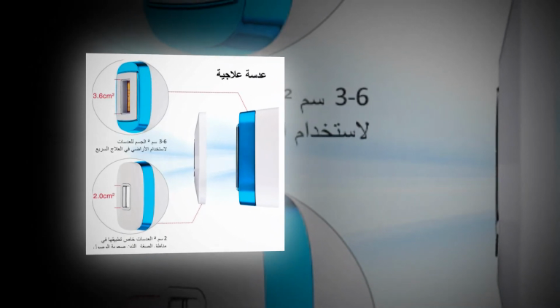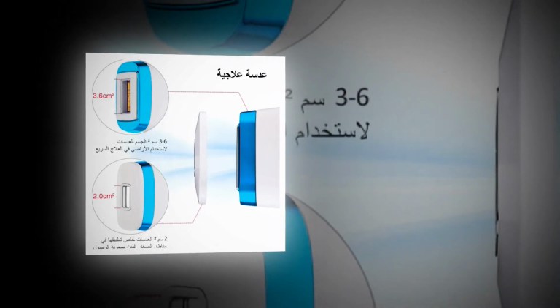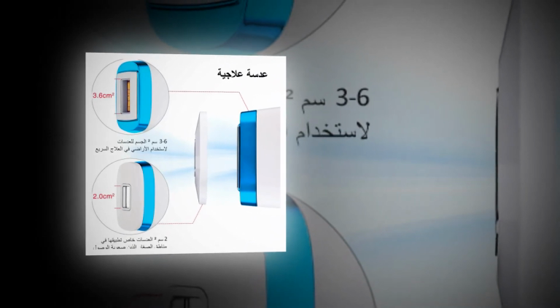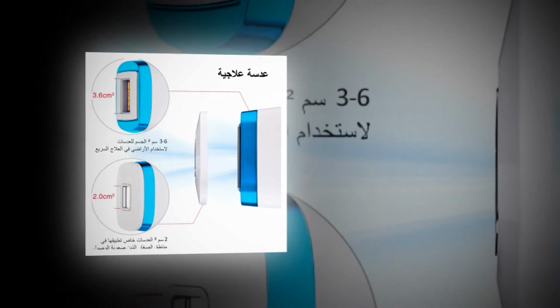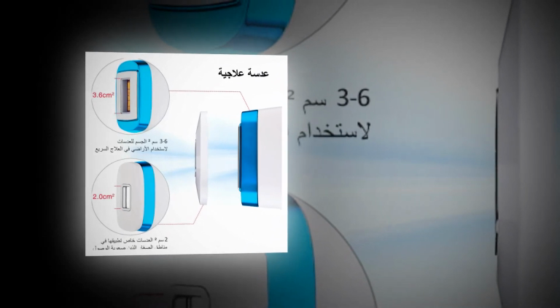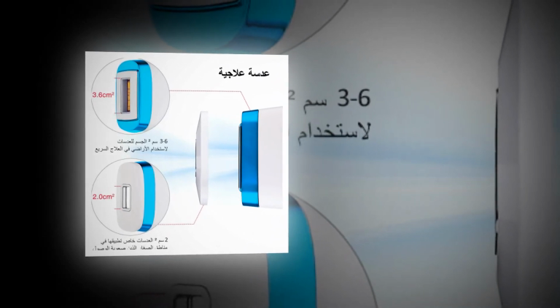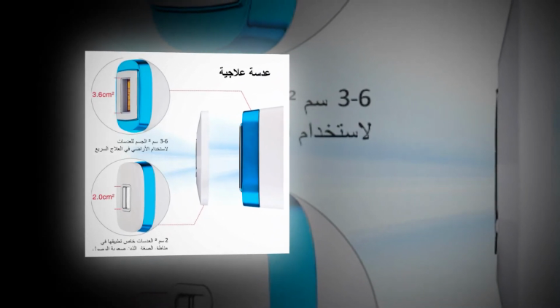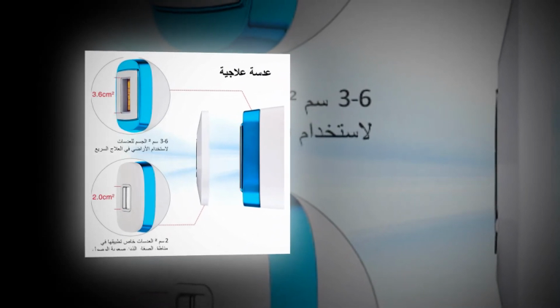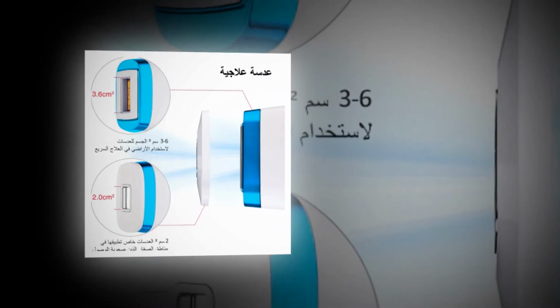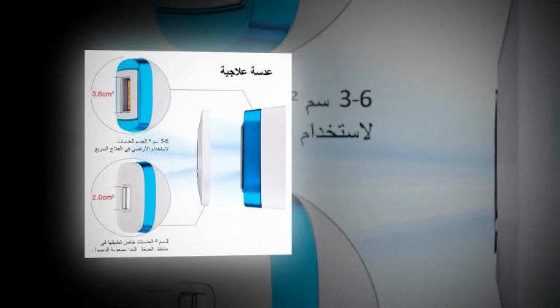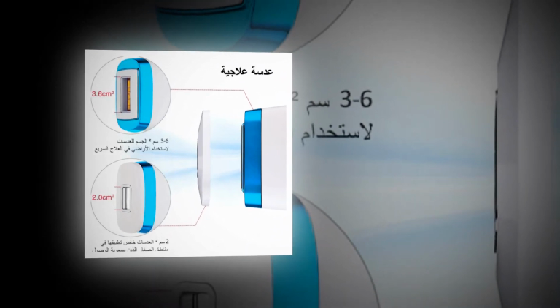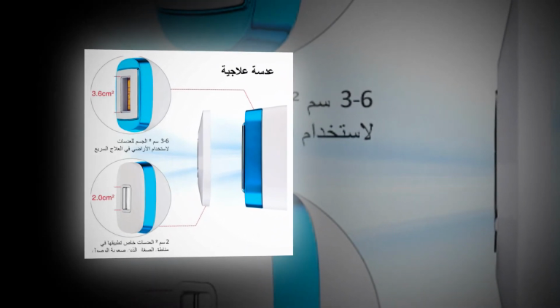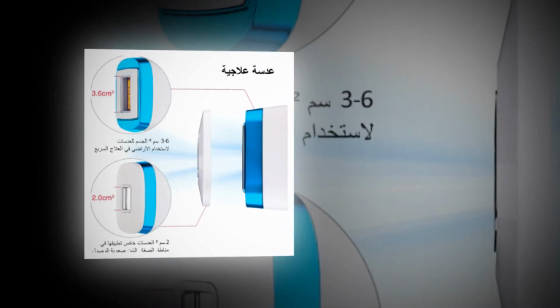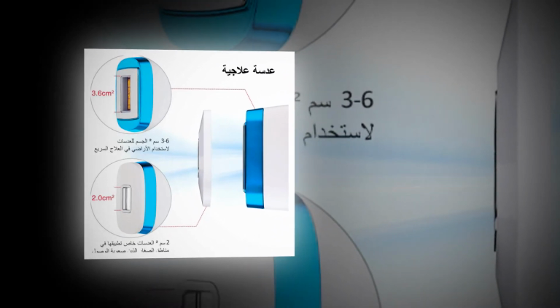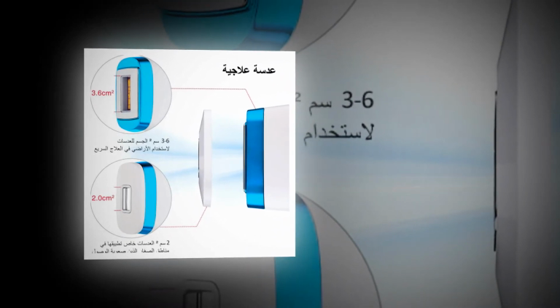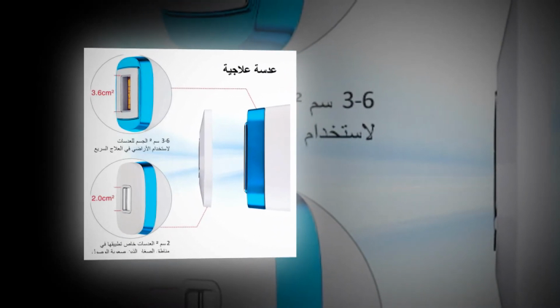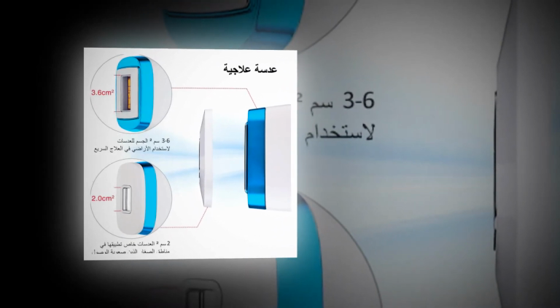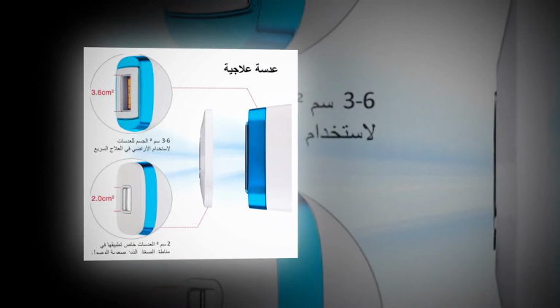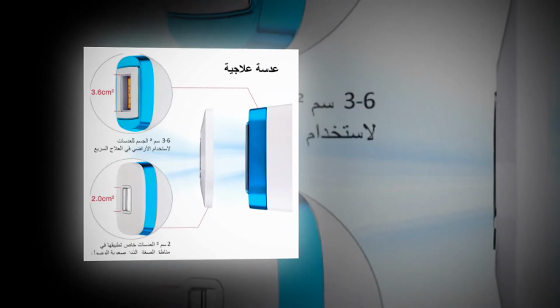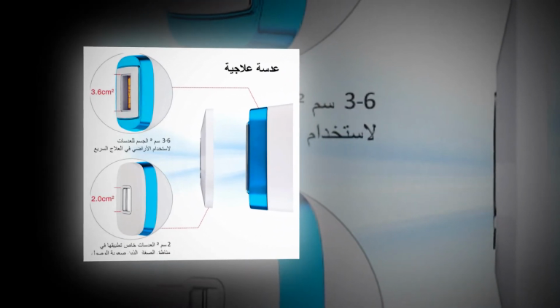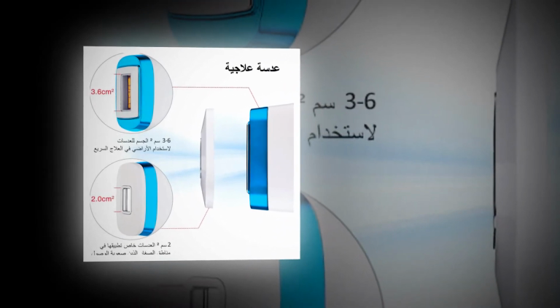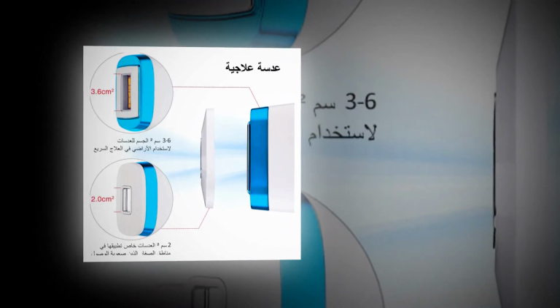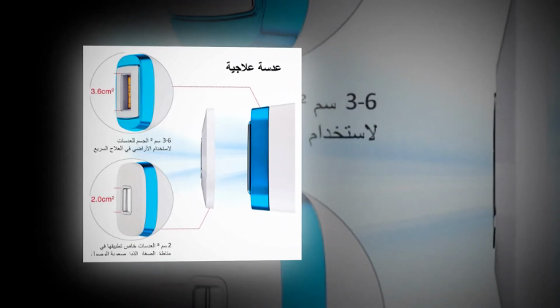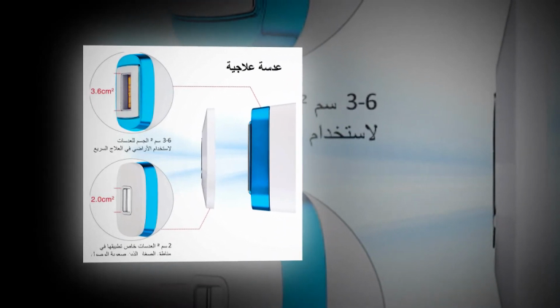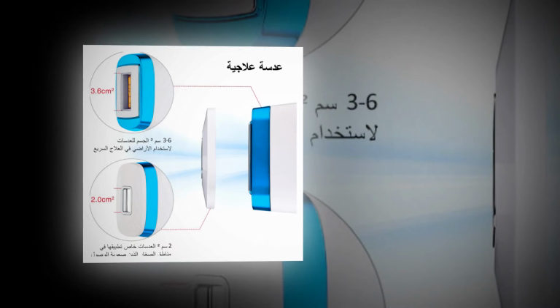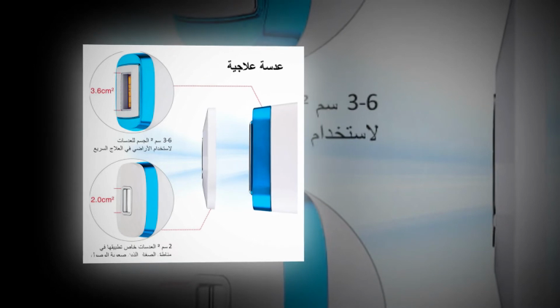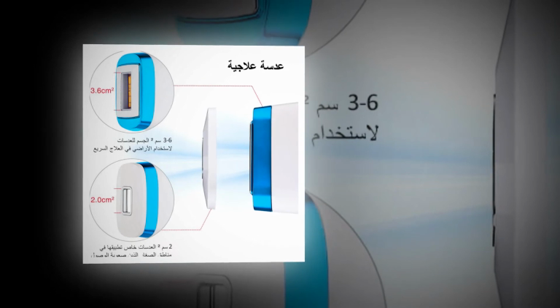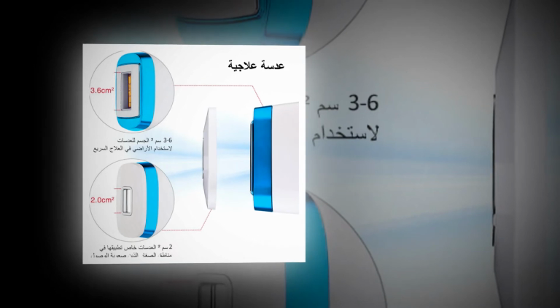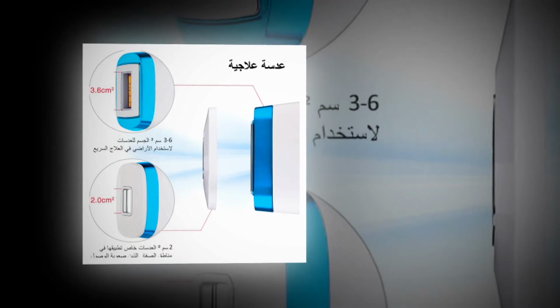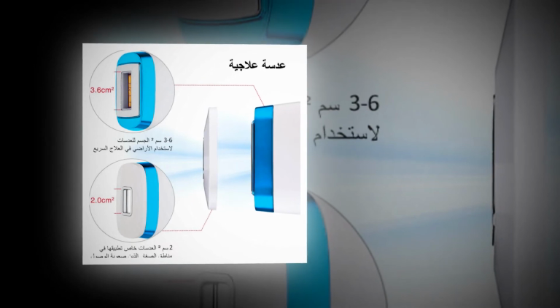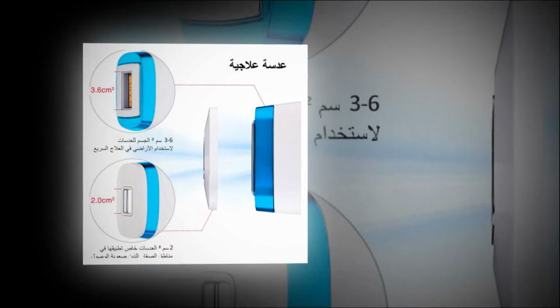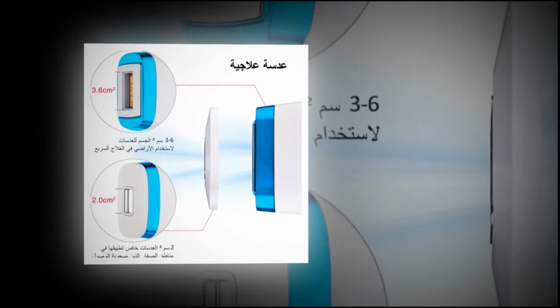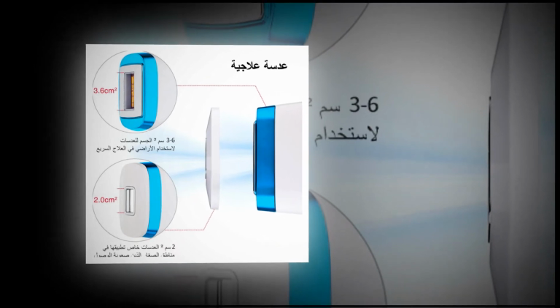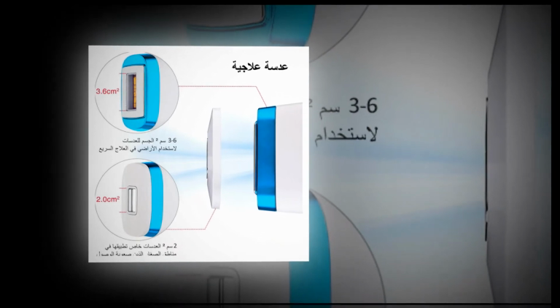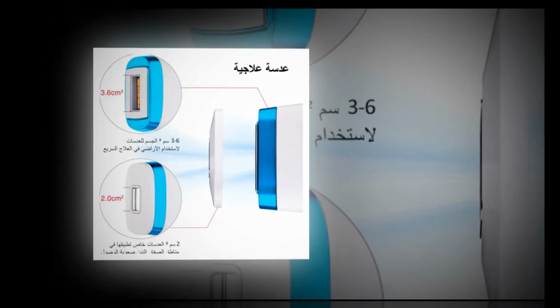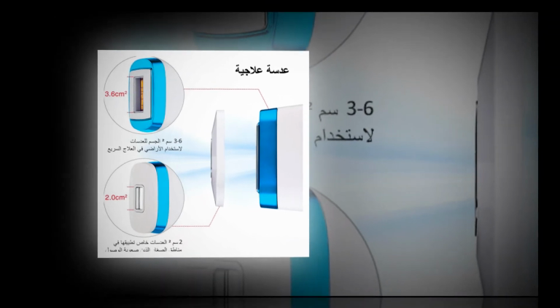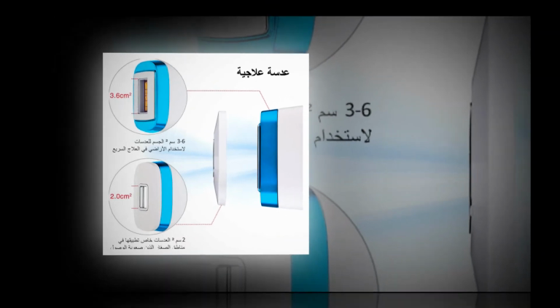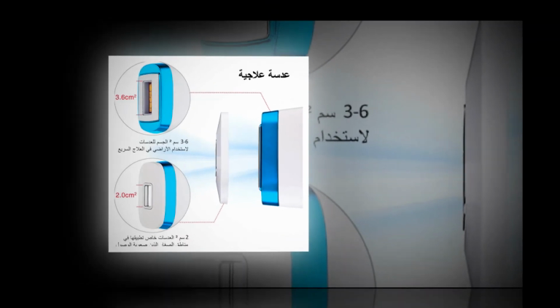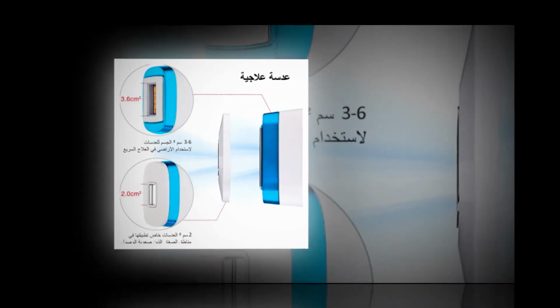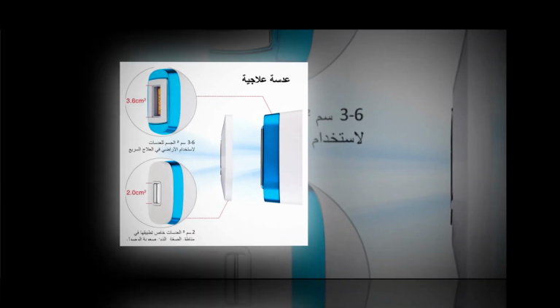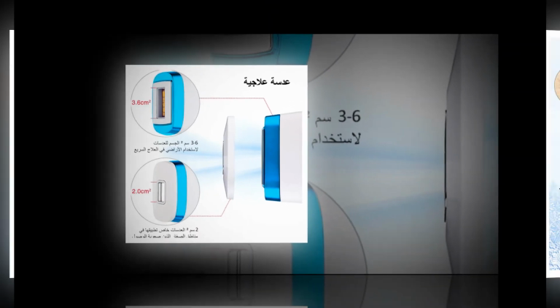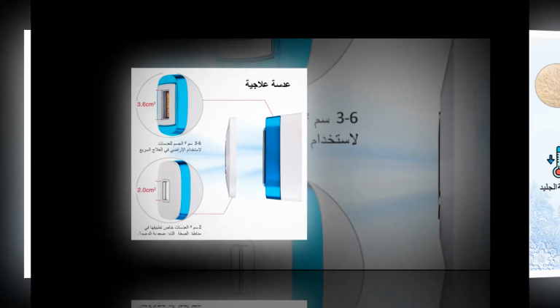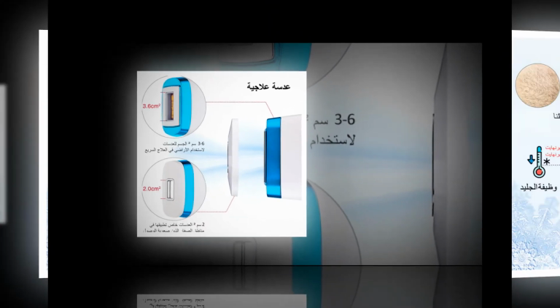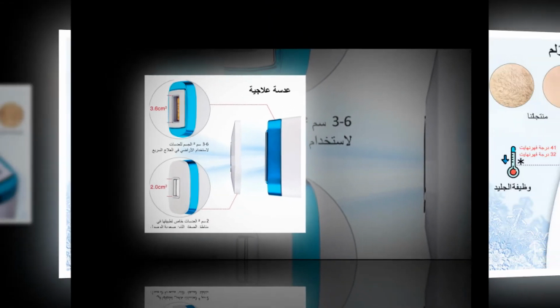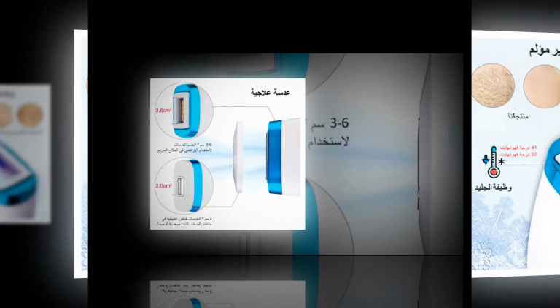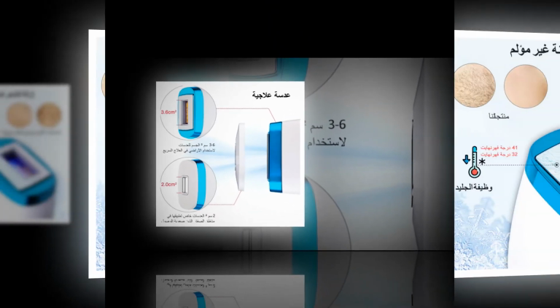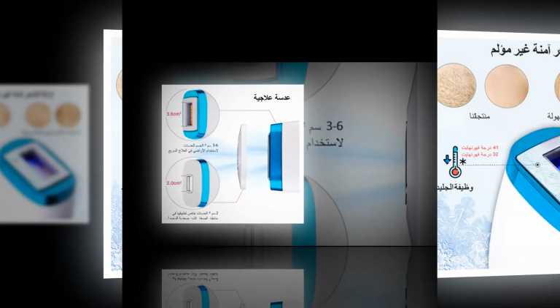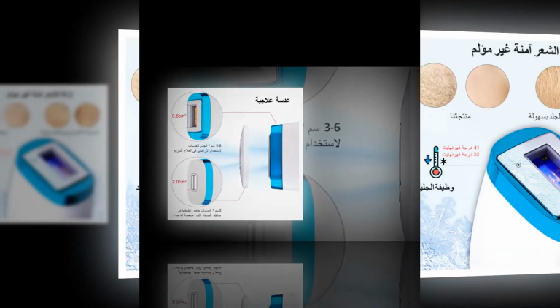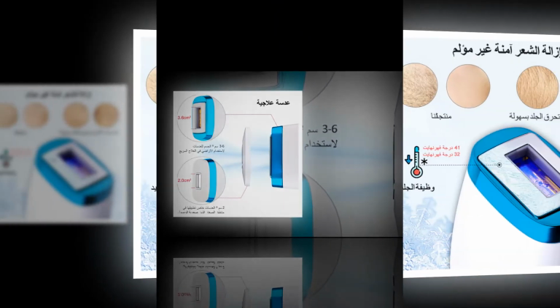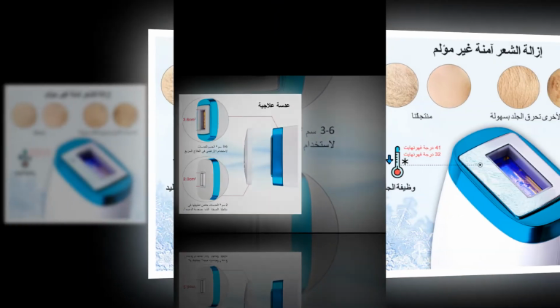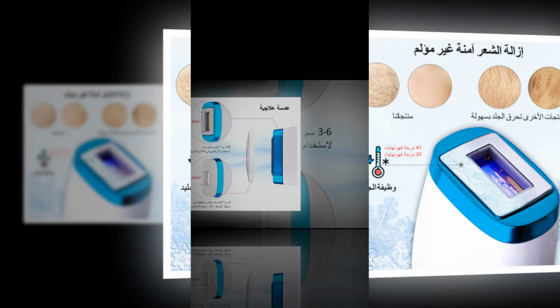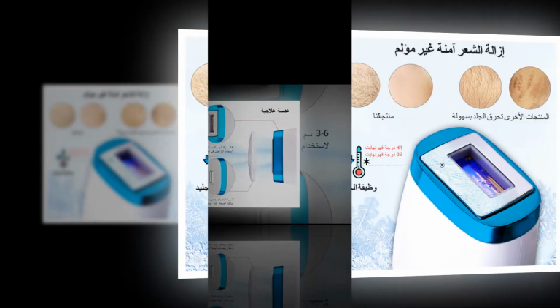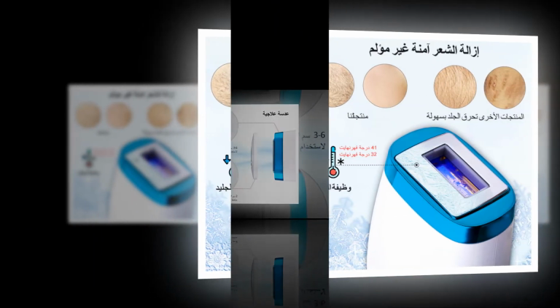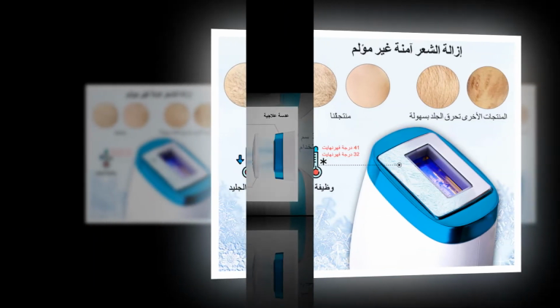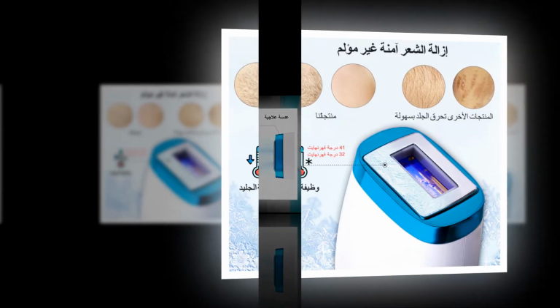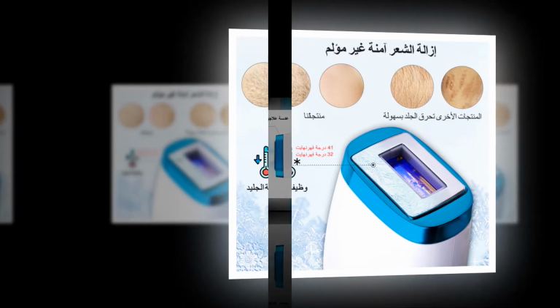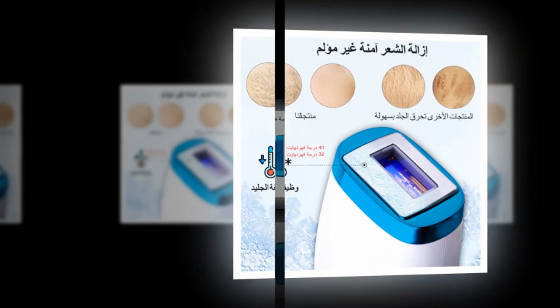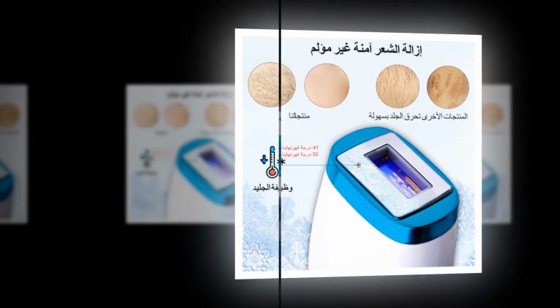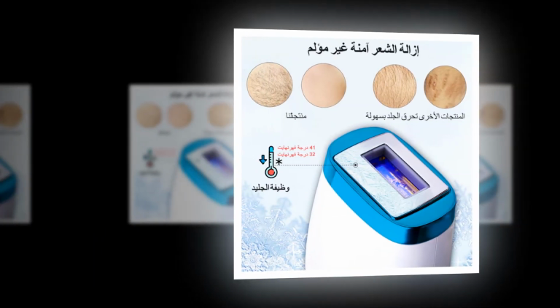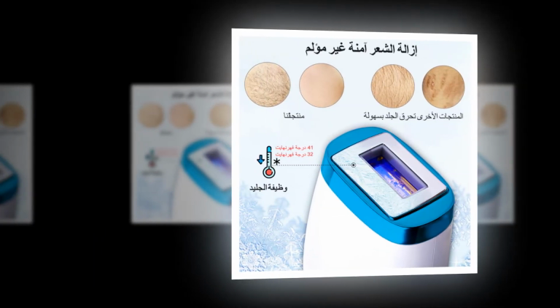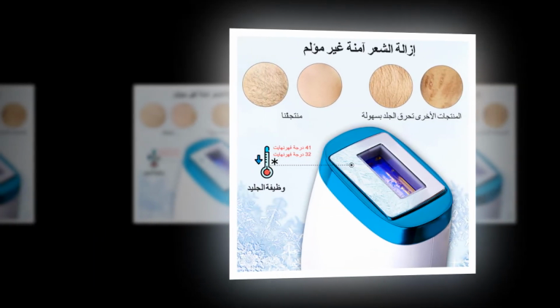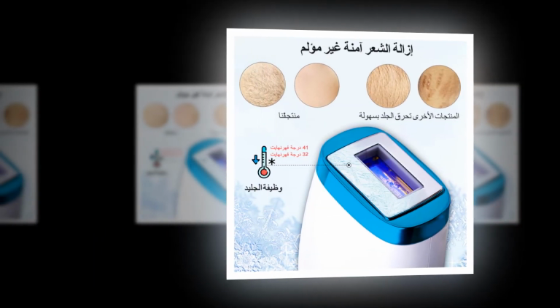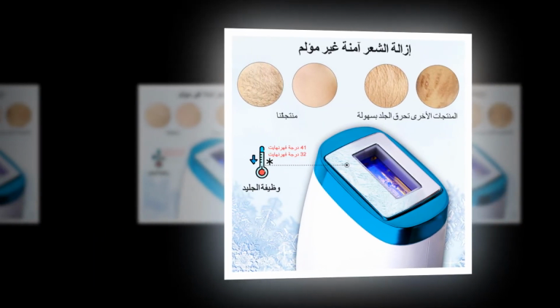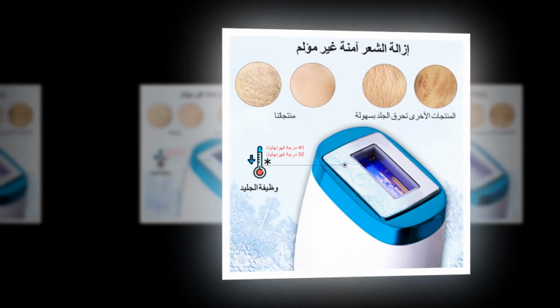Check the discount price and buy using the link in the description below. Best laser hair removal device.